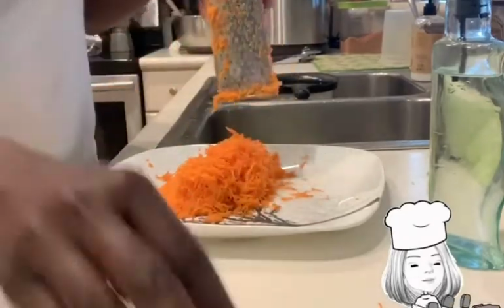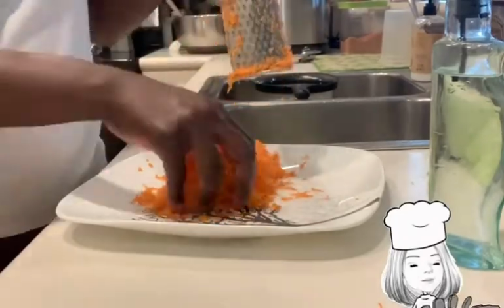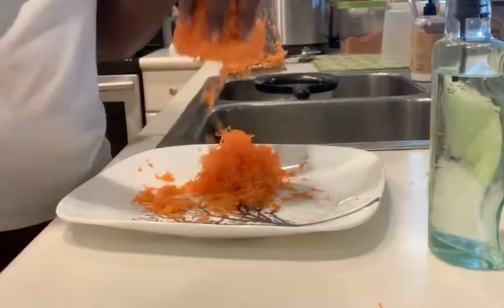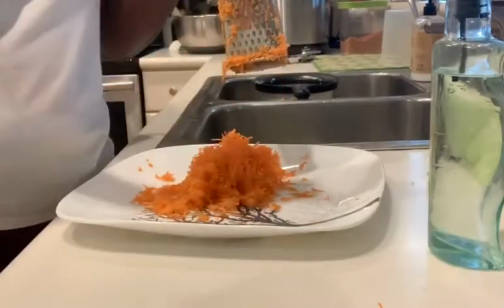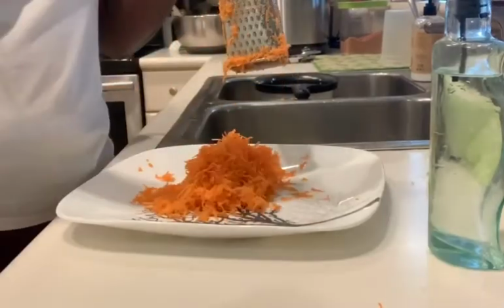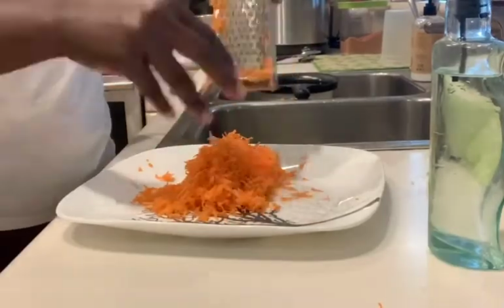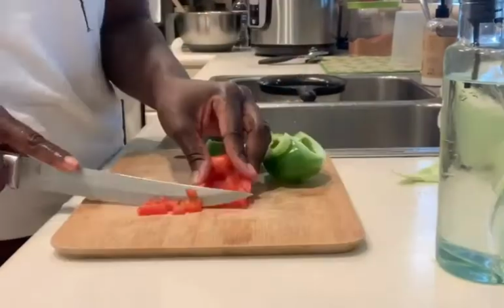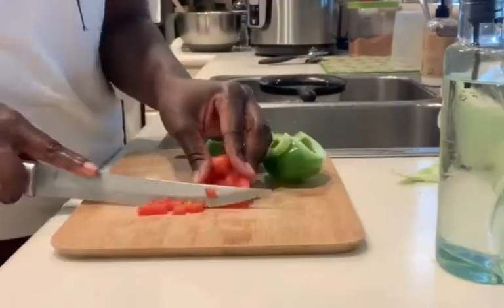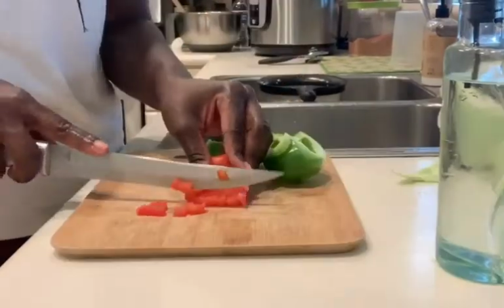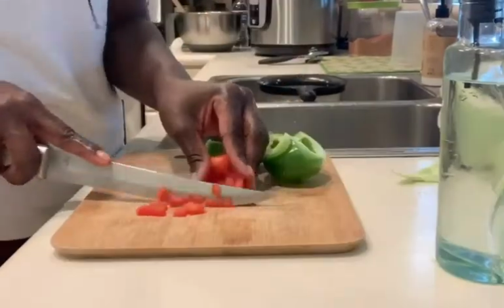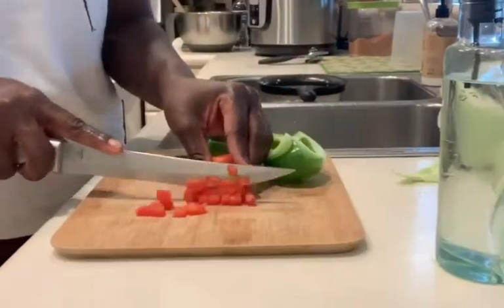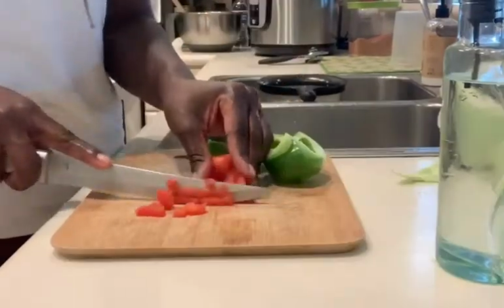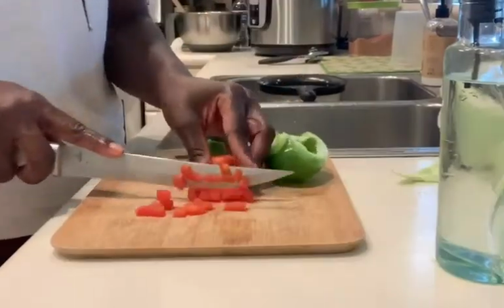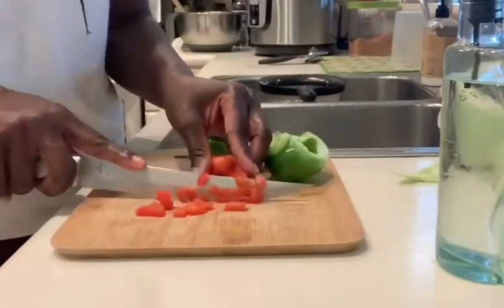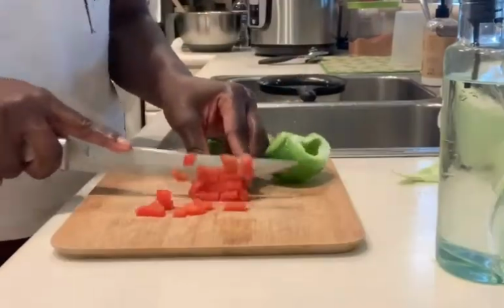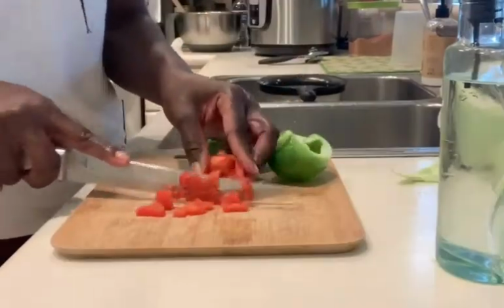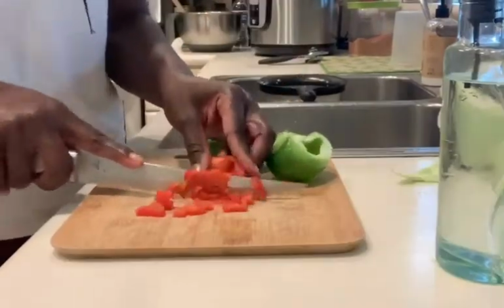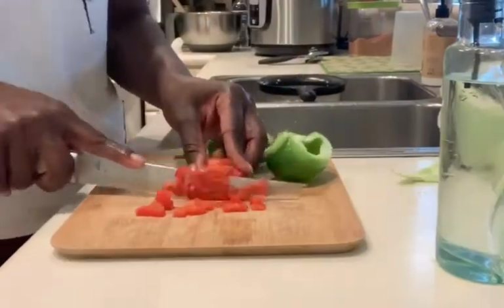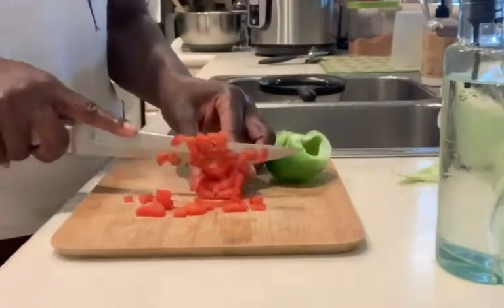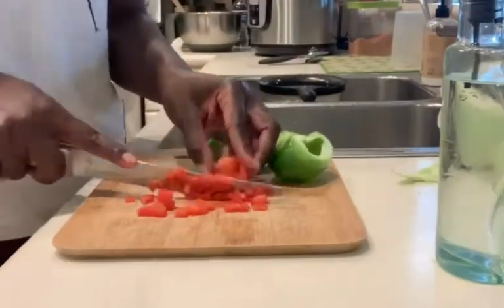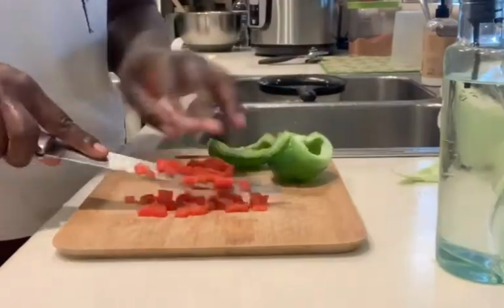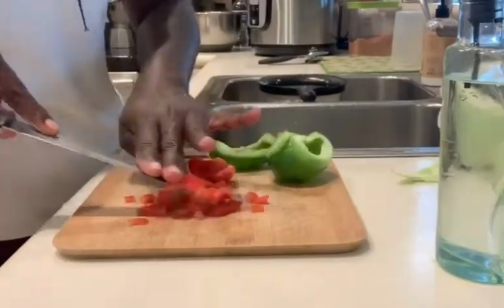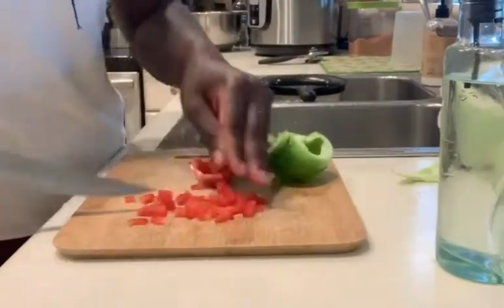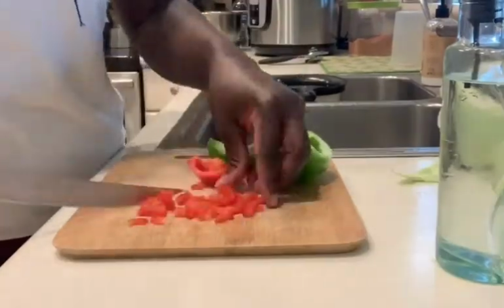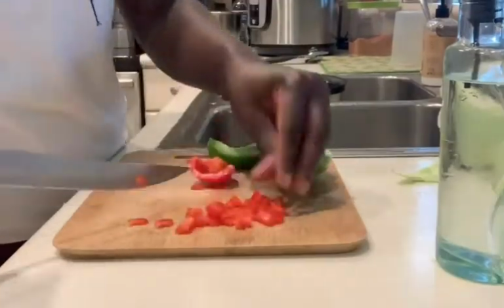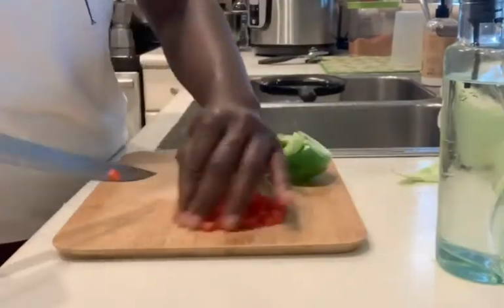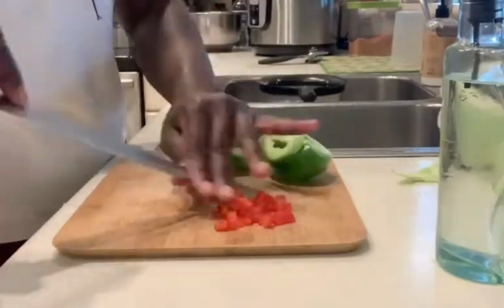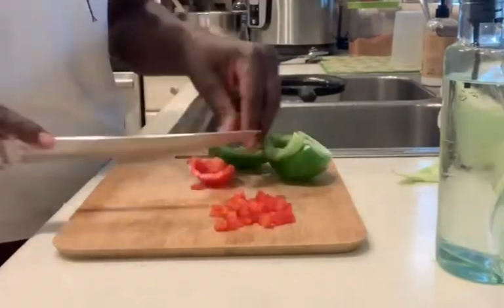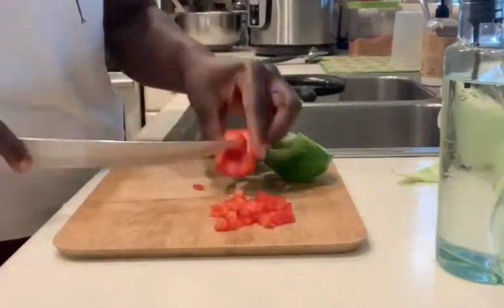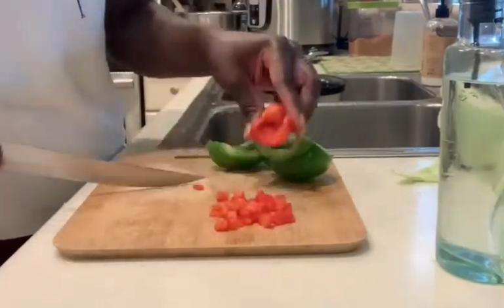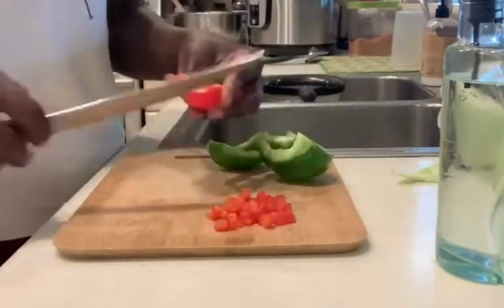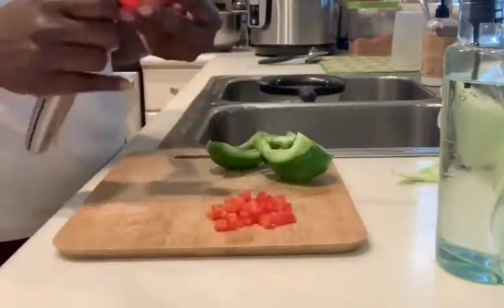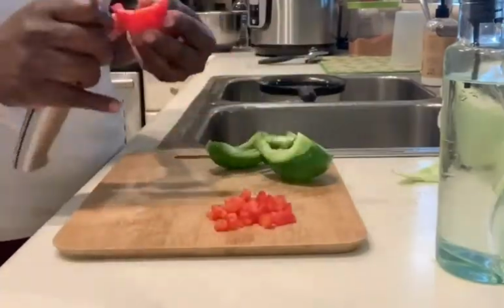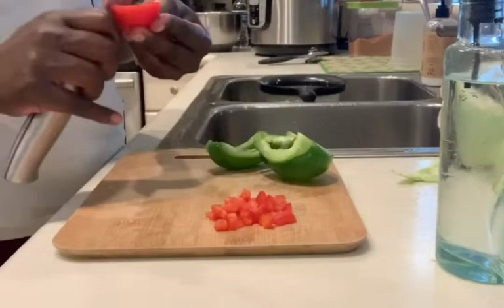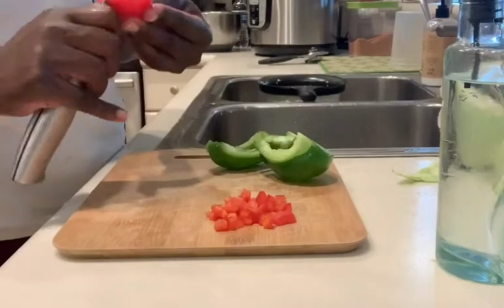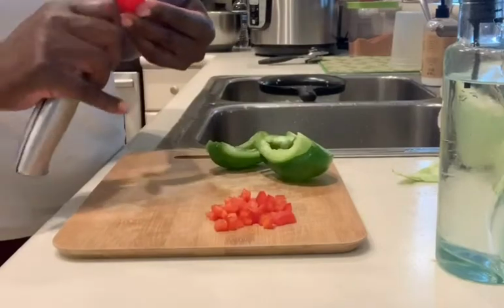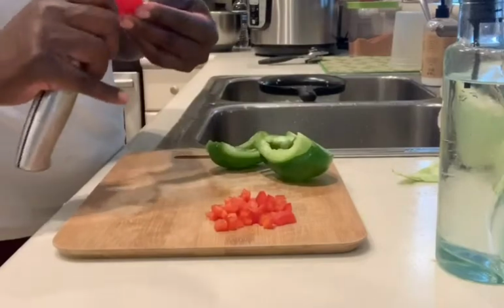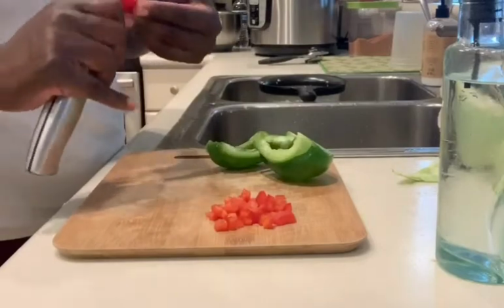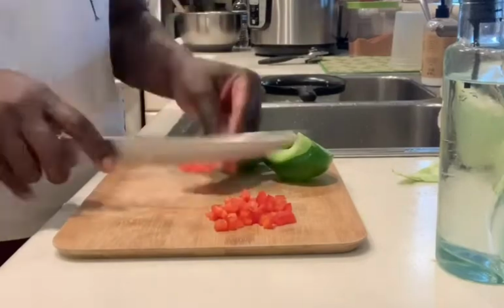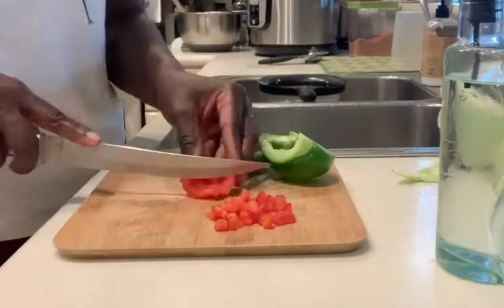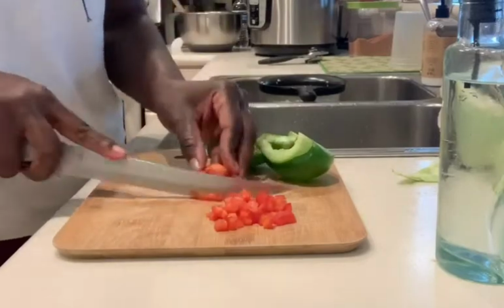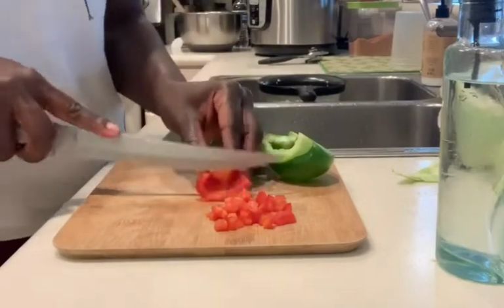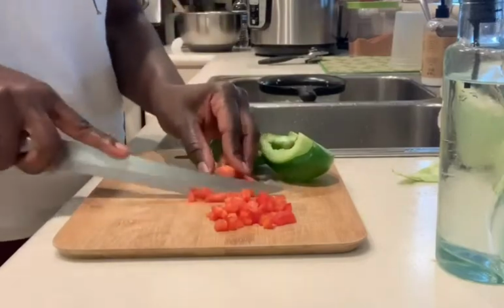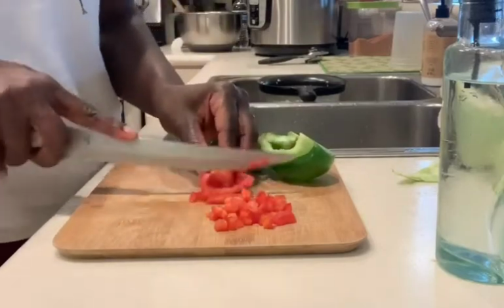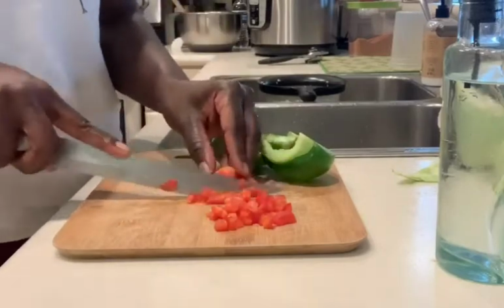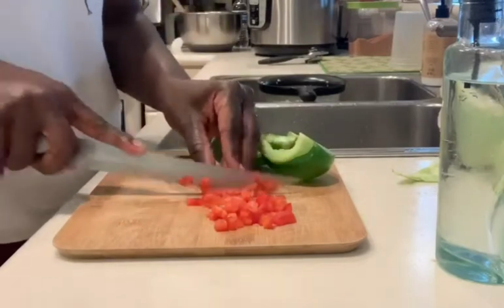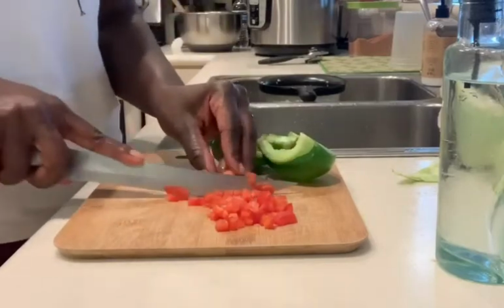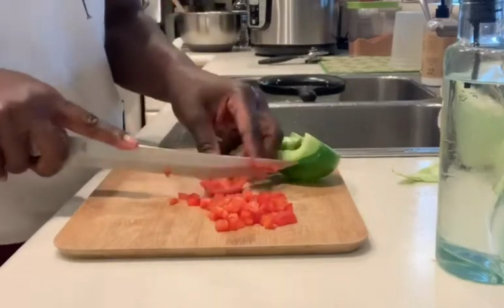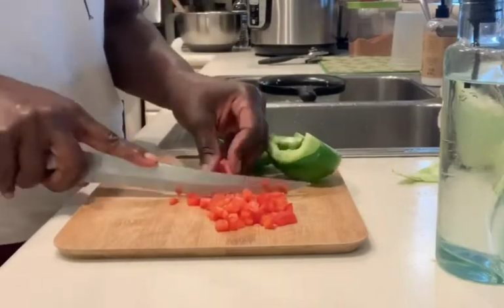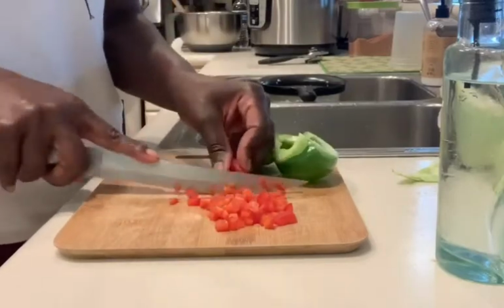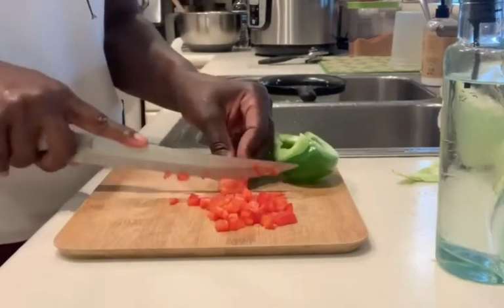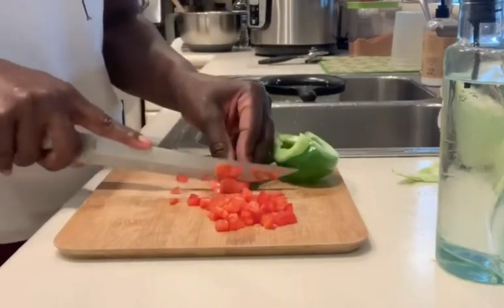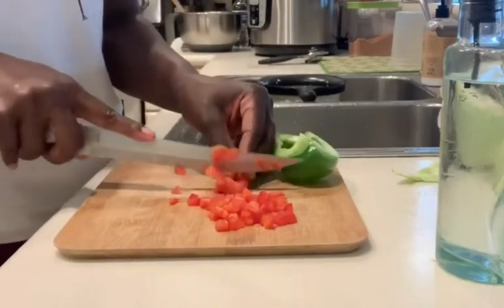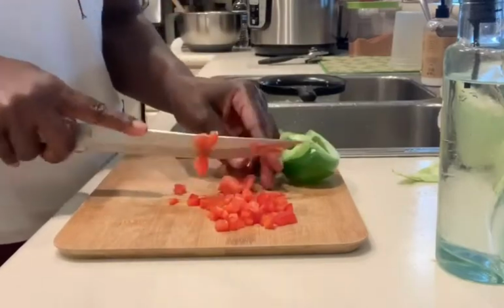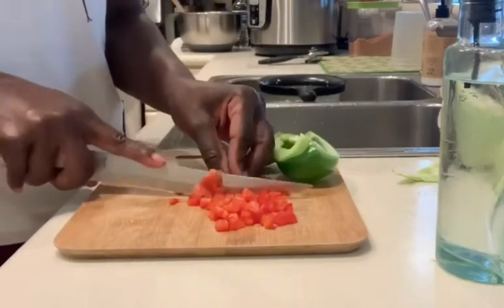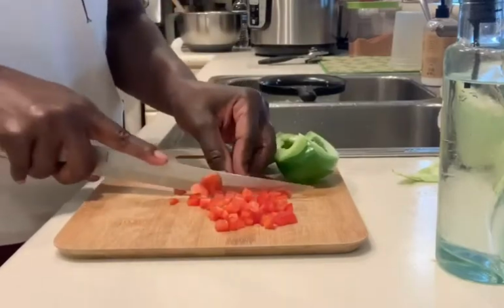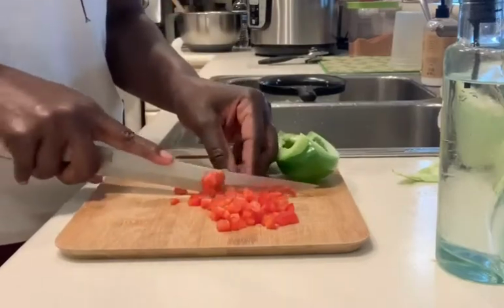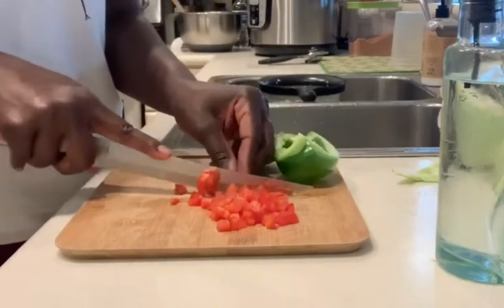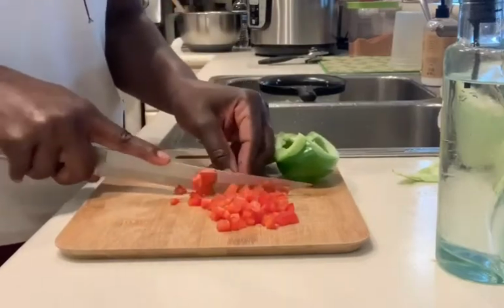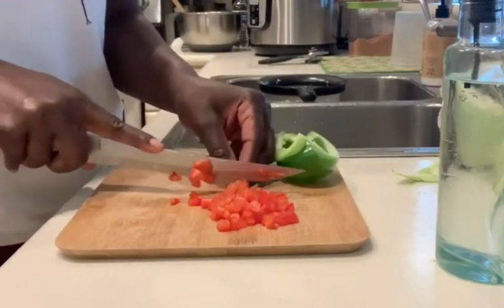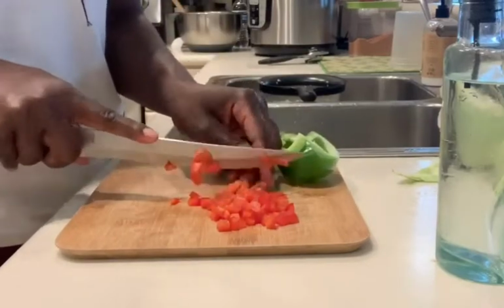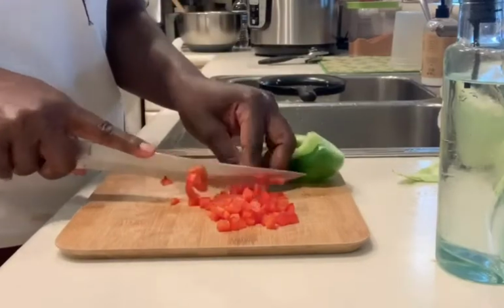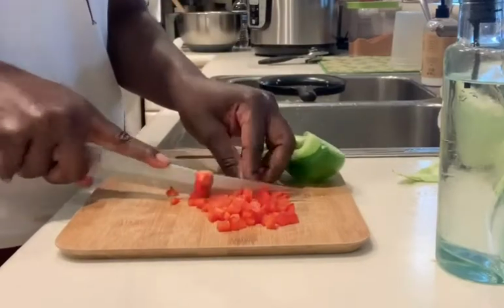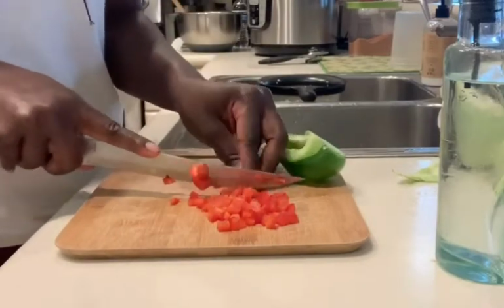All done. I'm going to cut up some red pepper and some green pepper — sweet pepper, bell pepper.